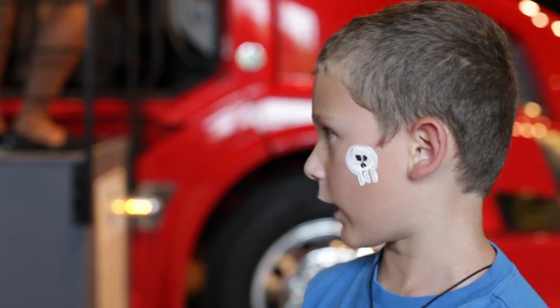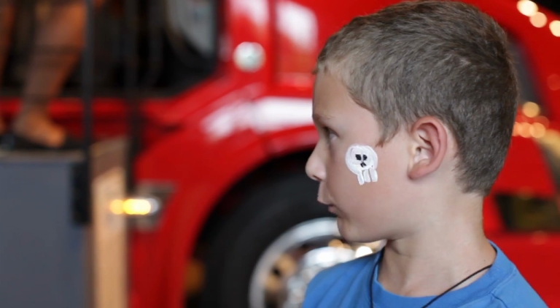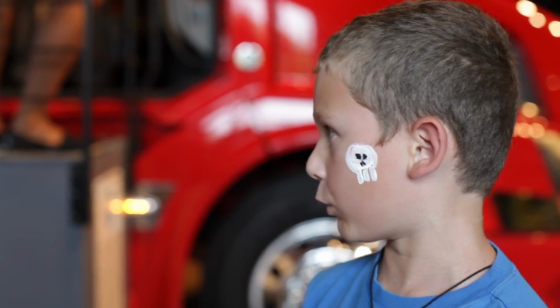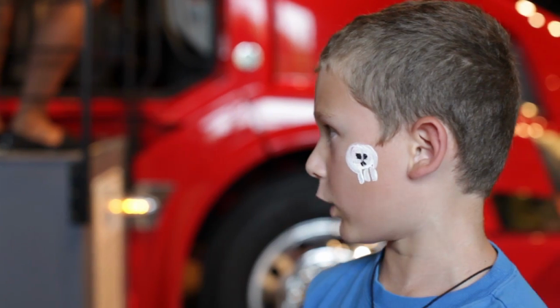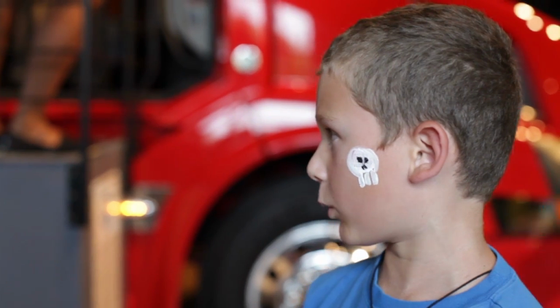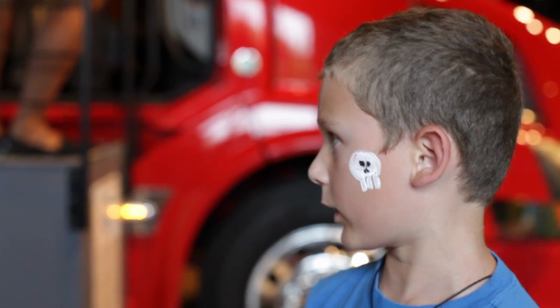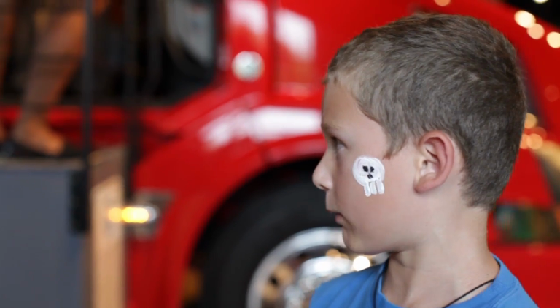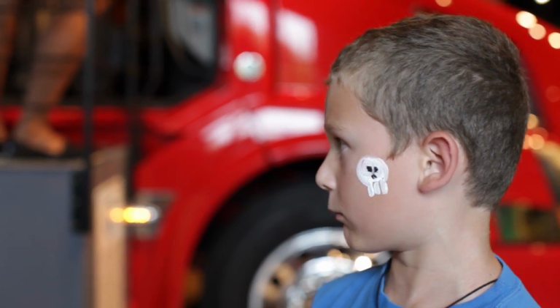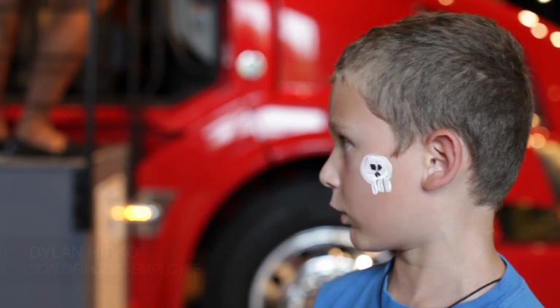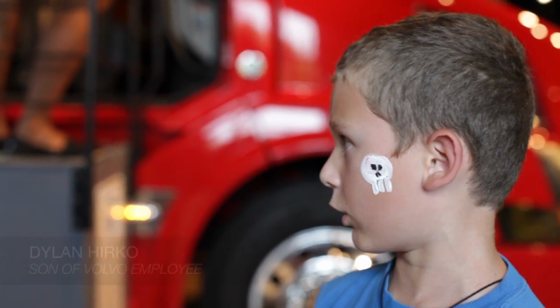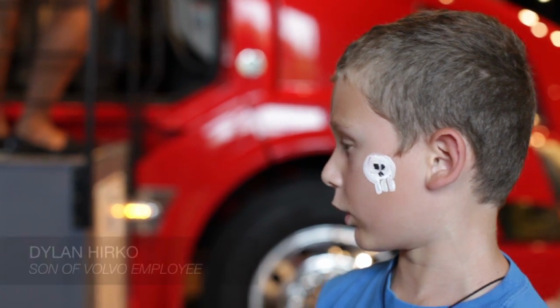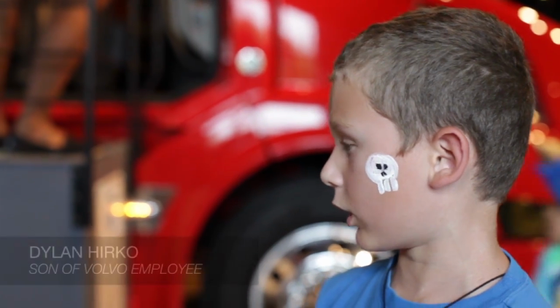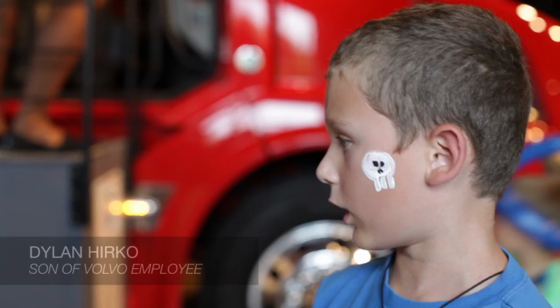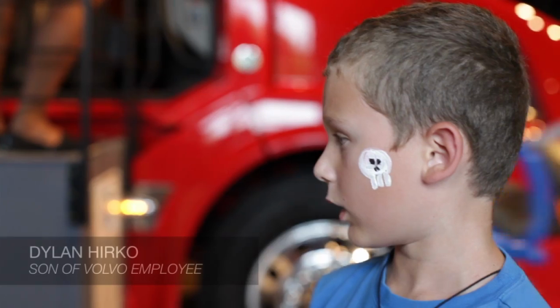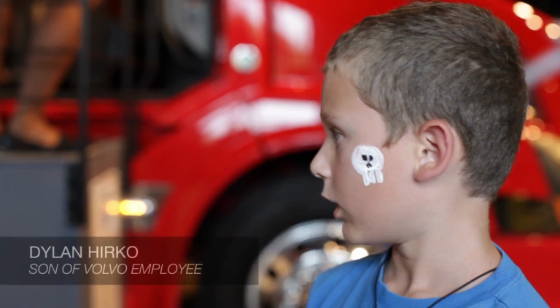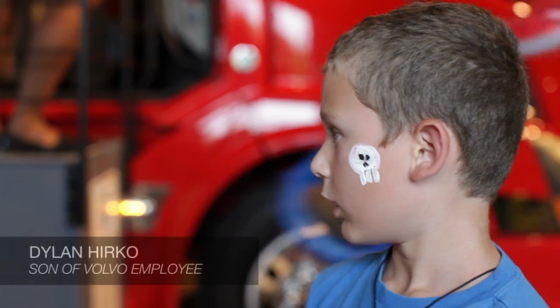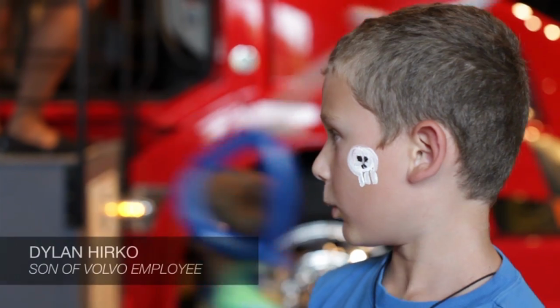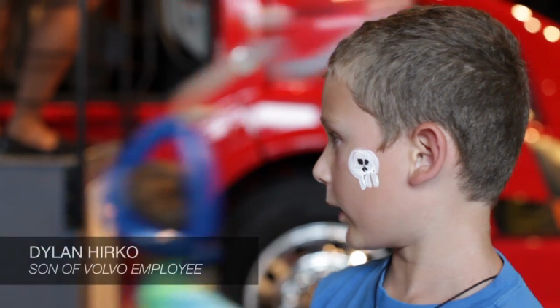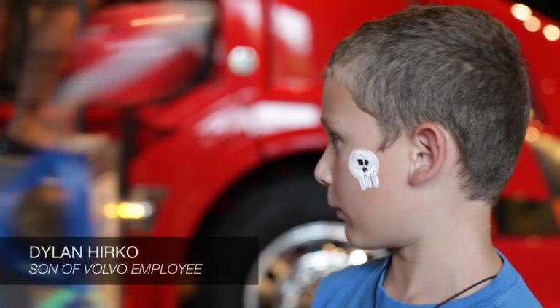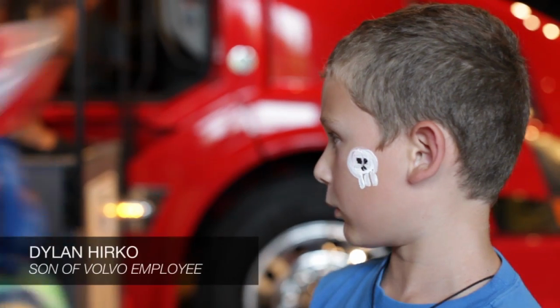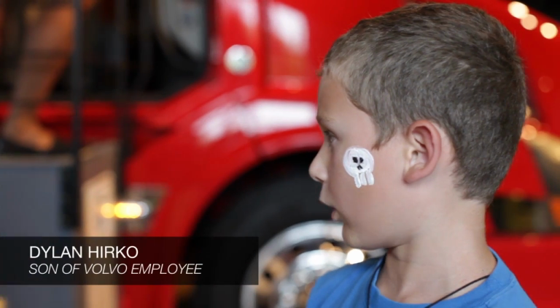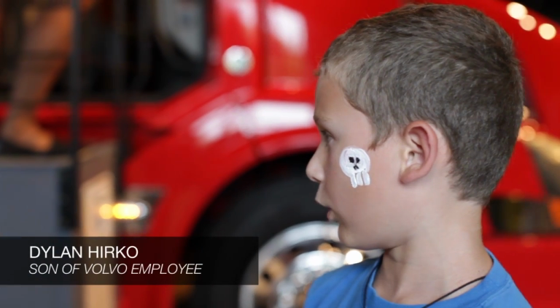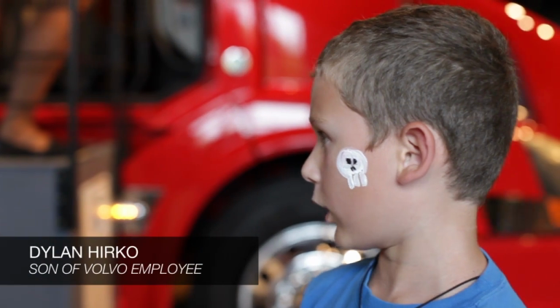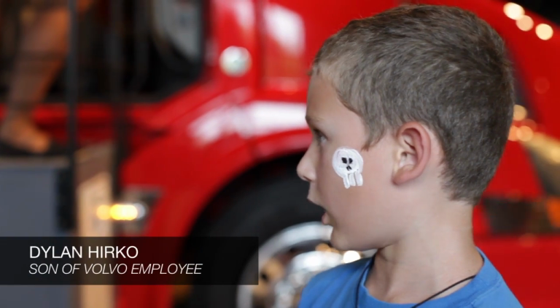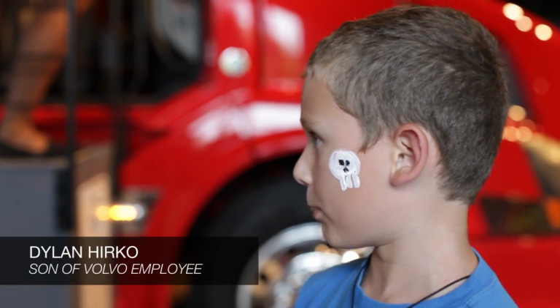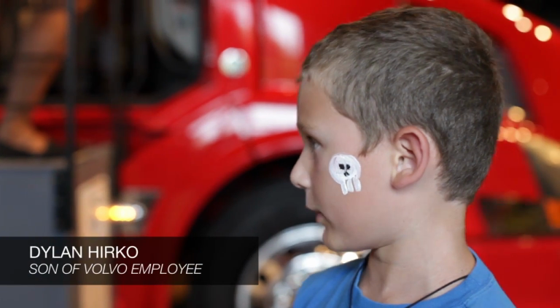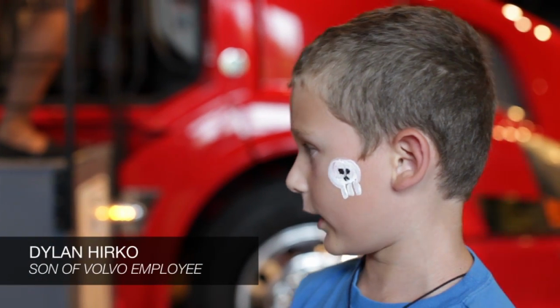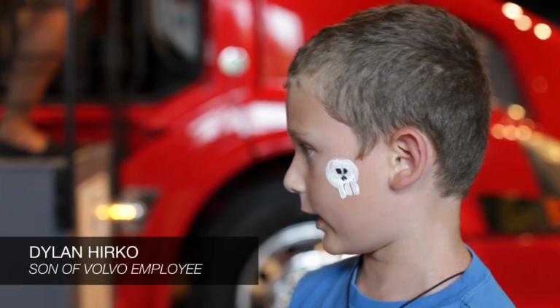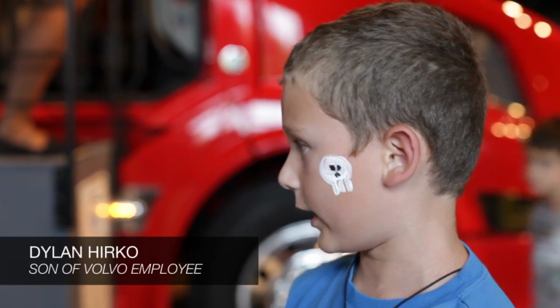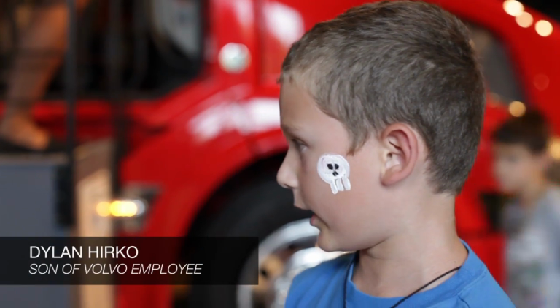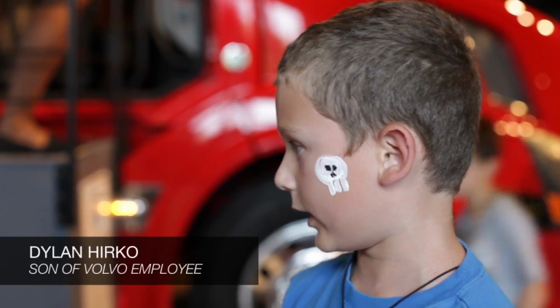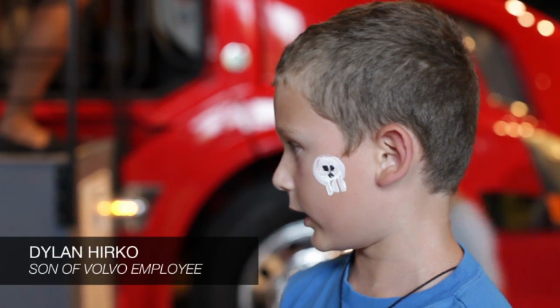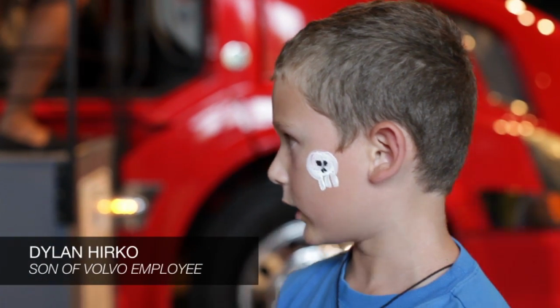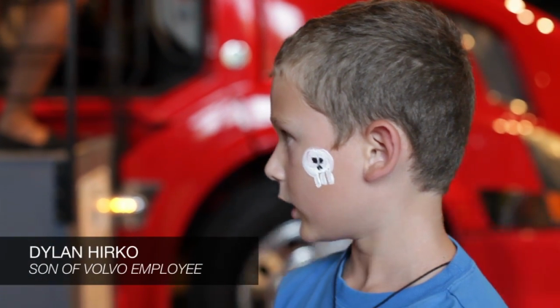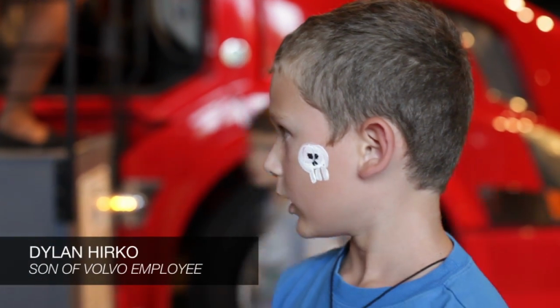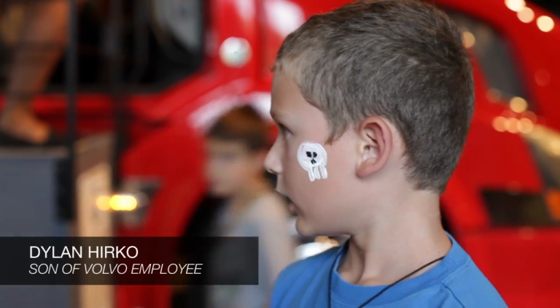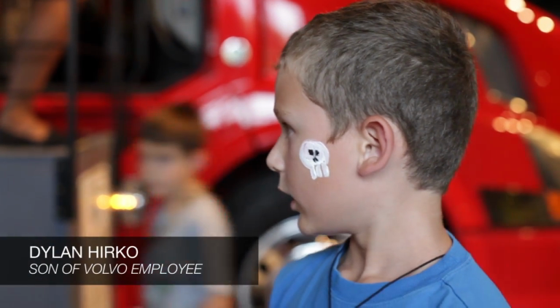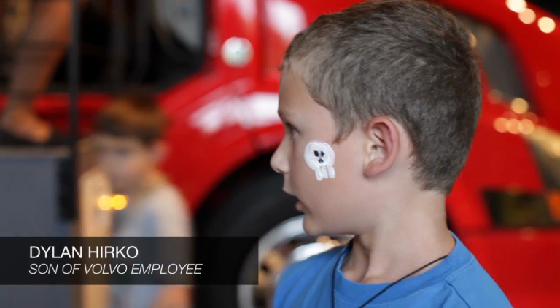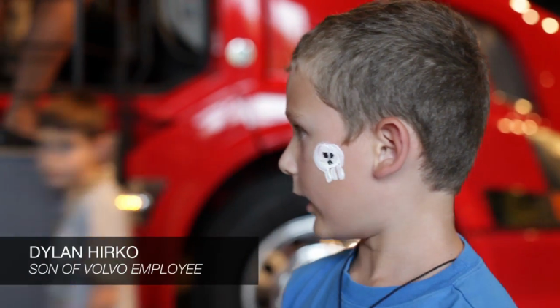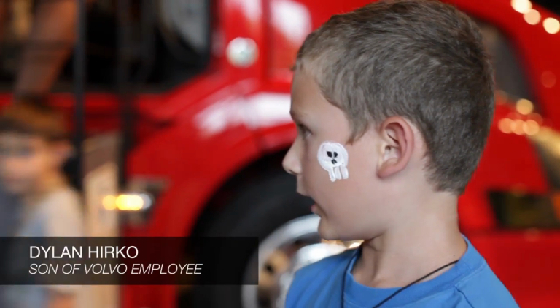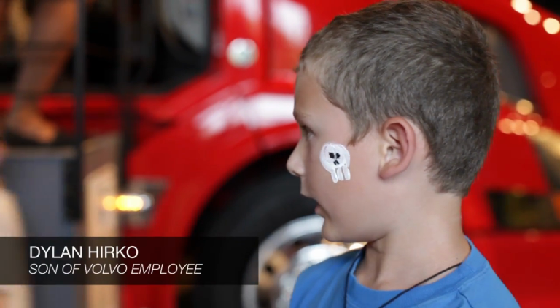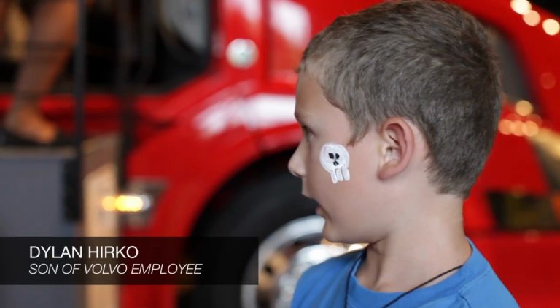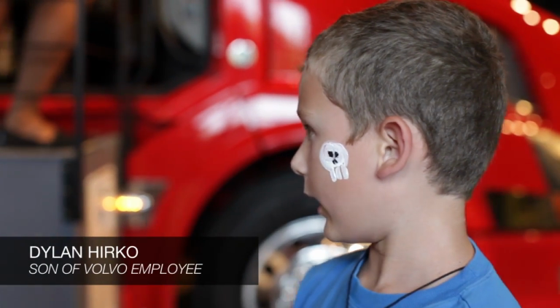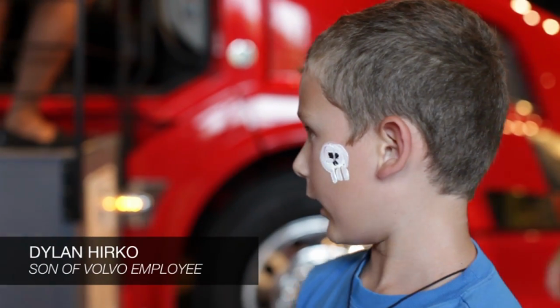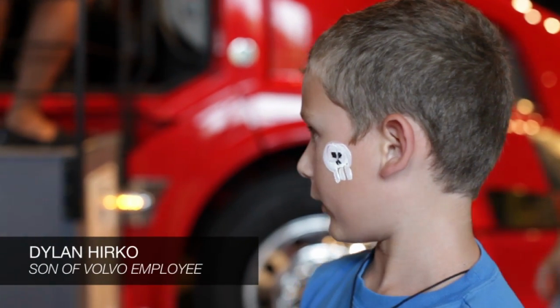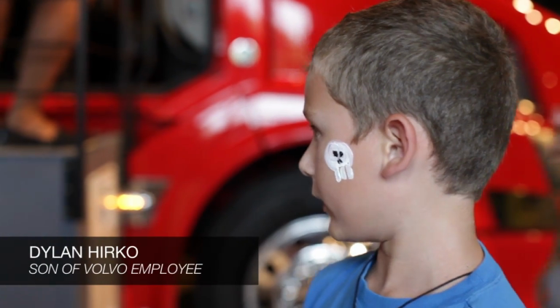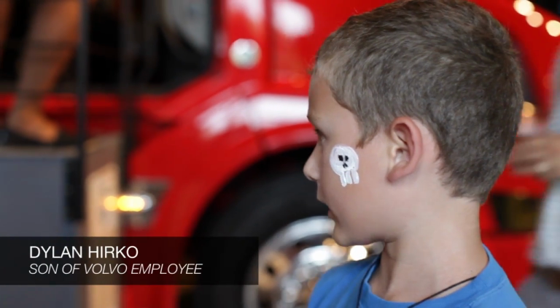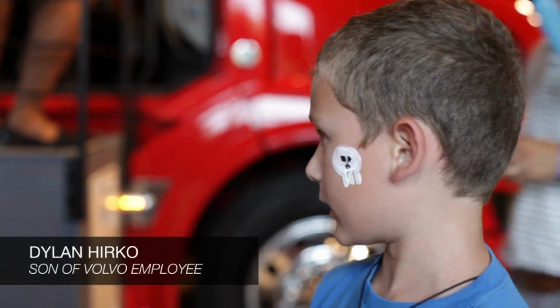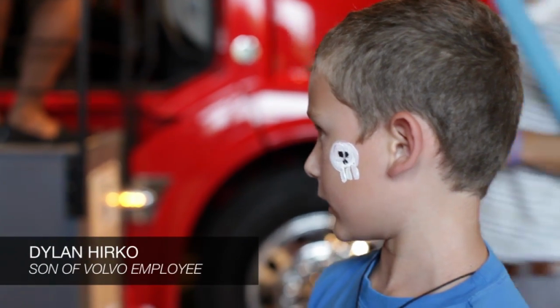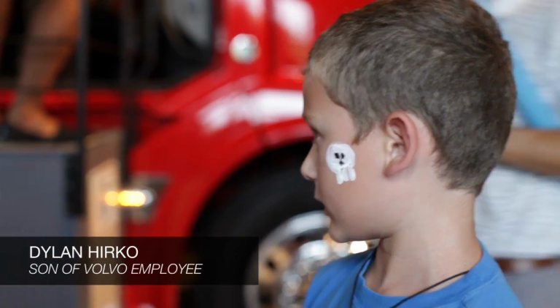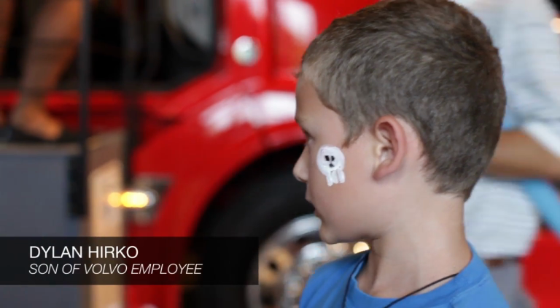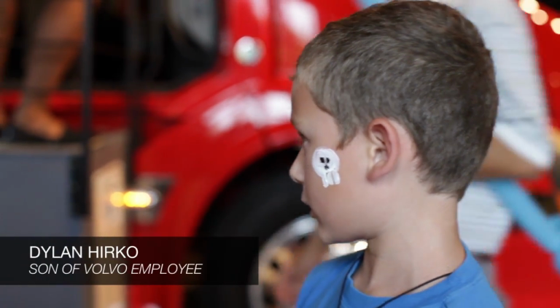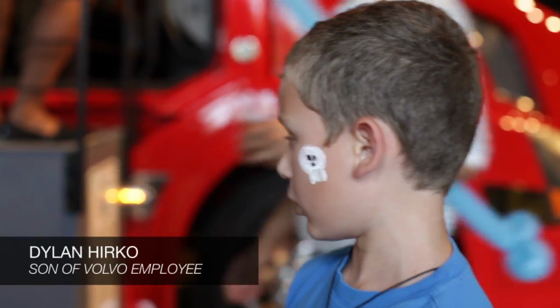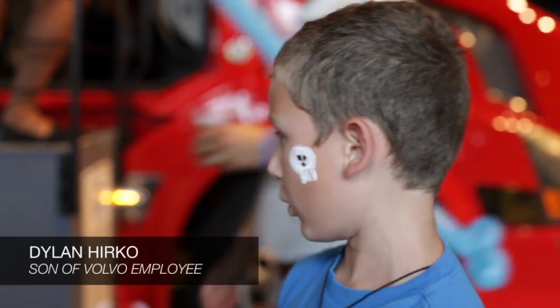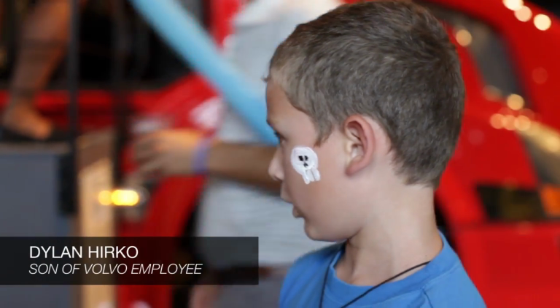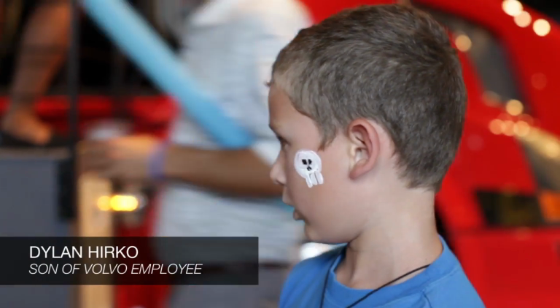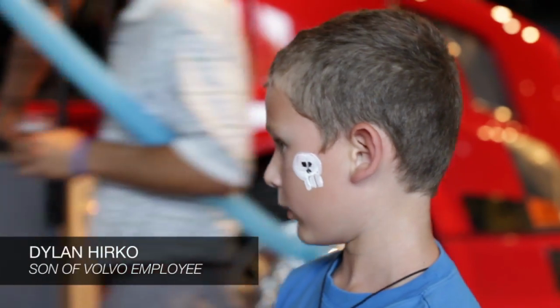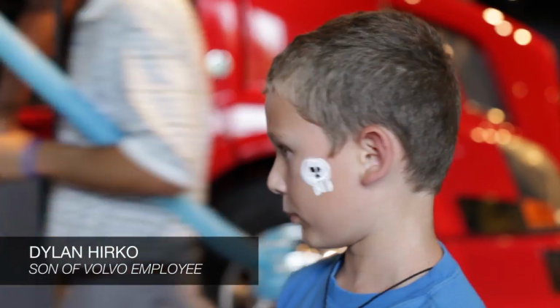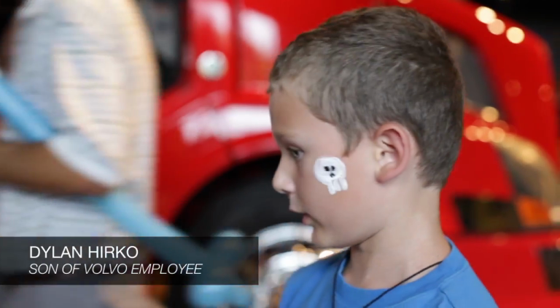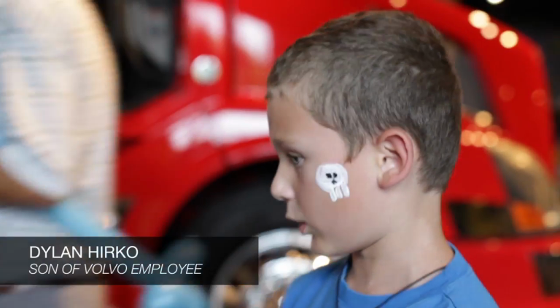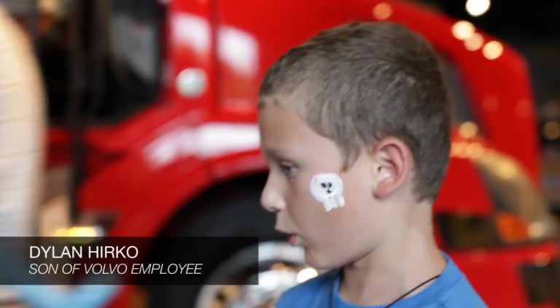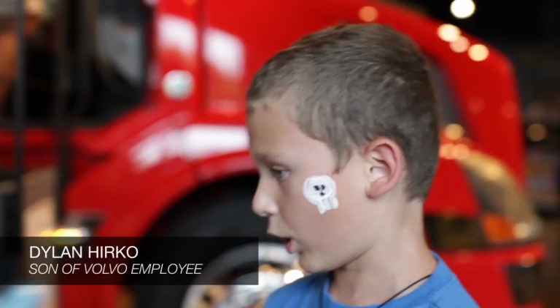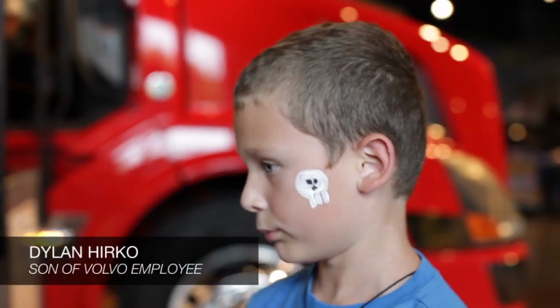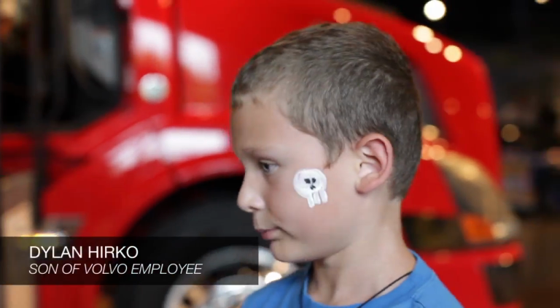I would like to drive one when I'm growing up, and I think it's pretty cool.